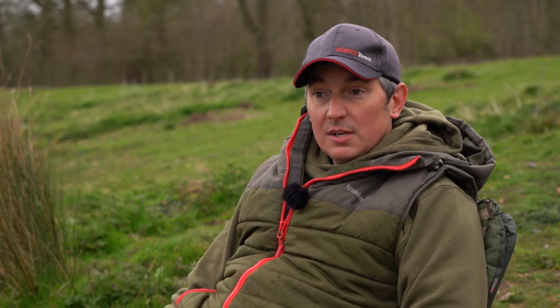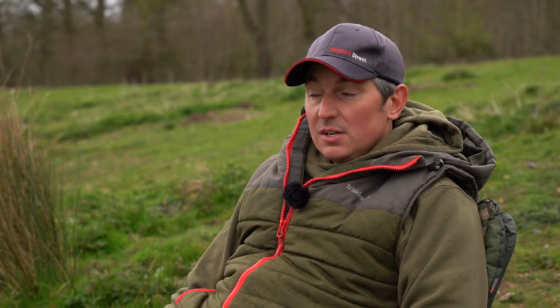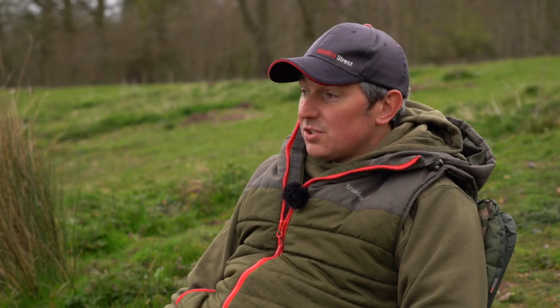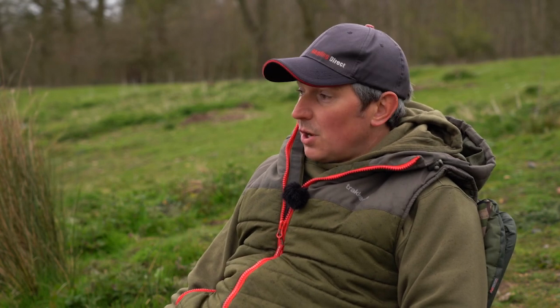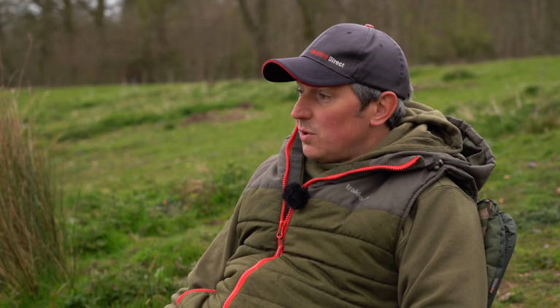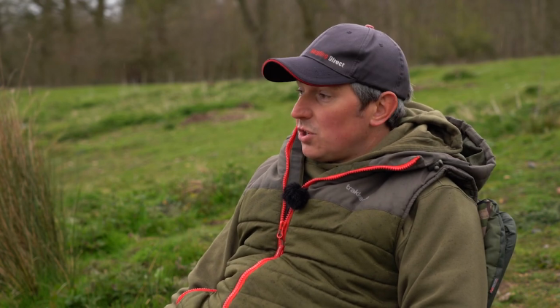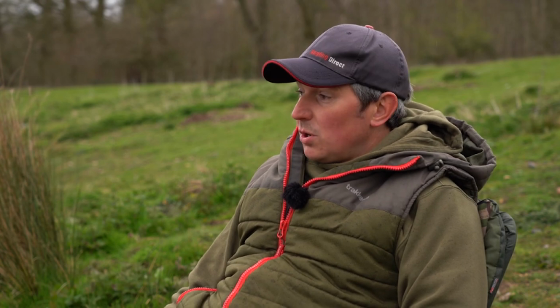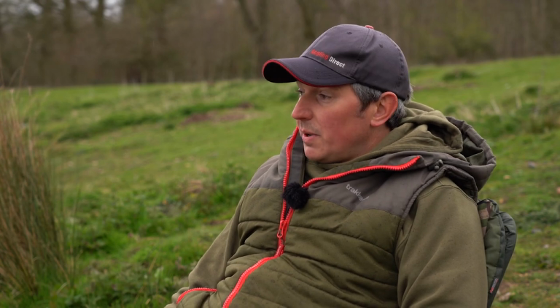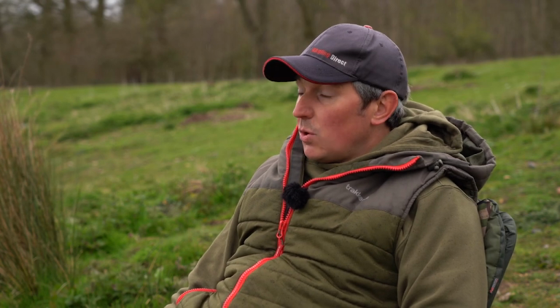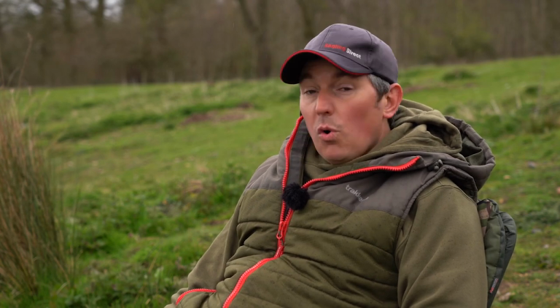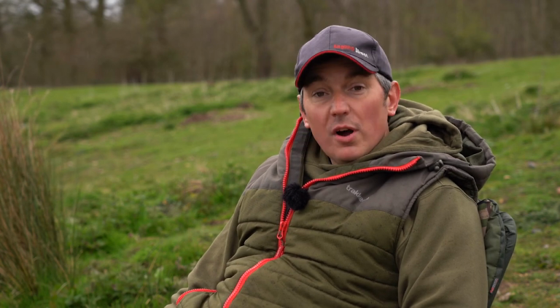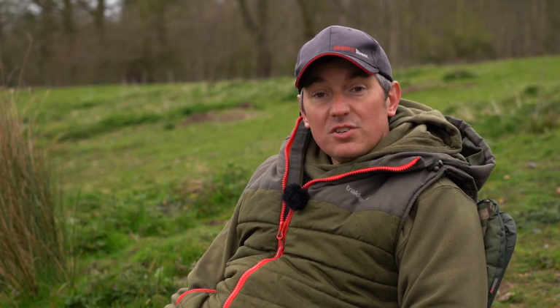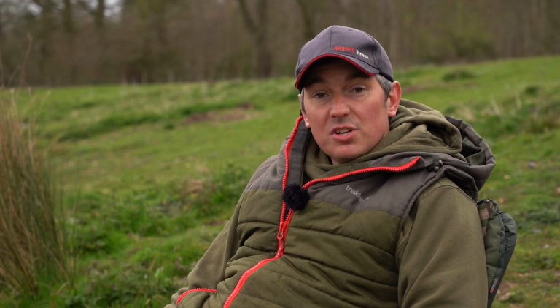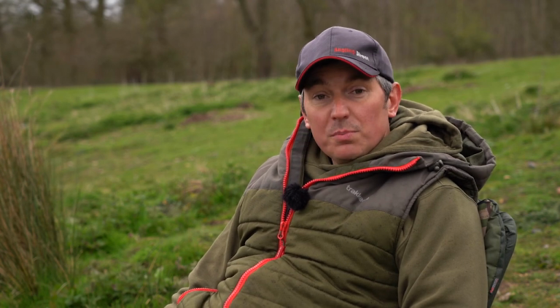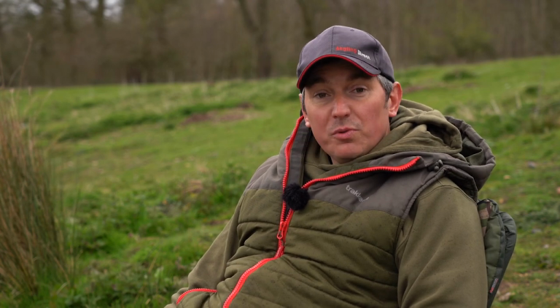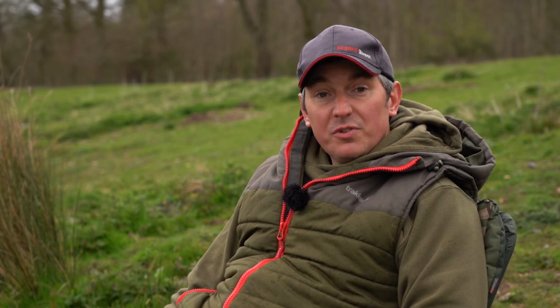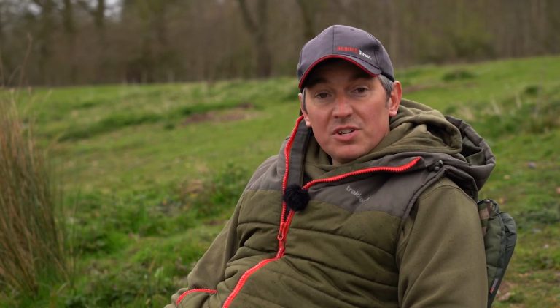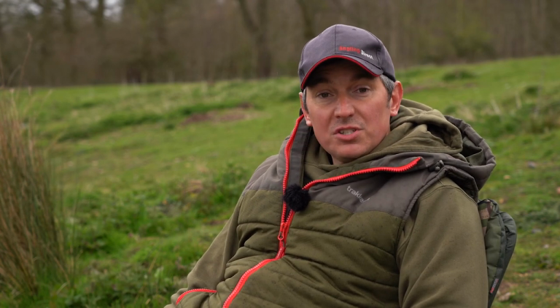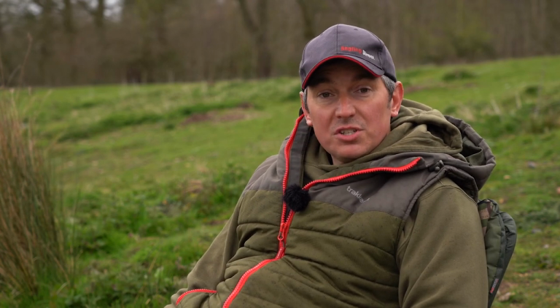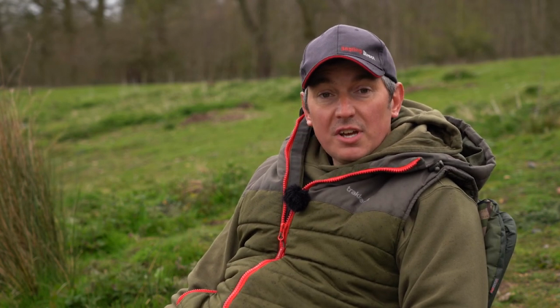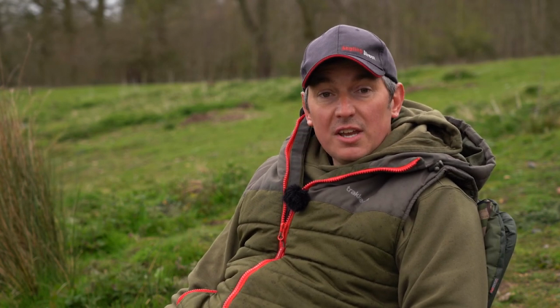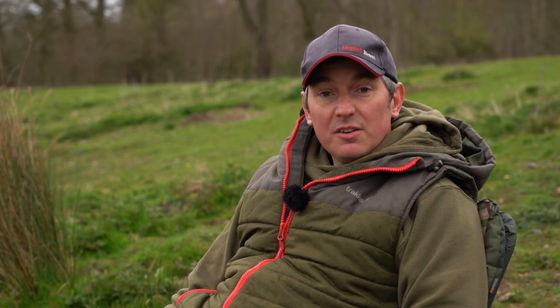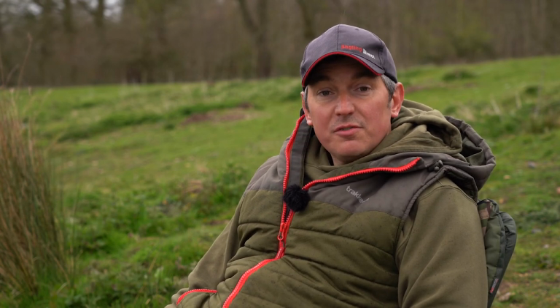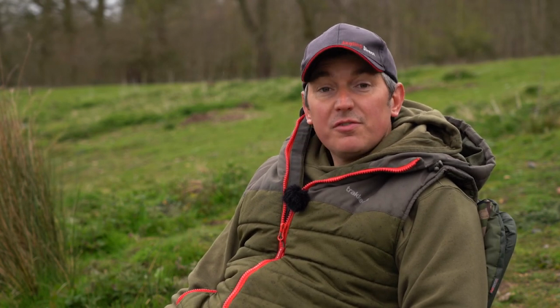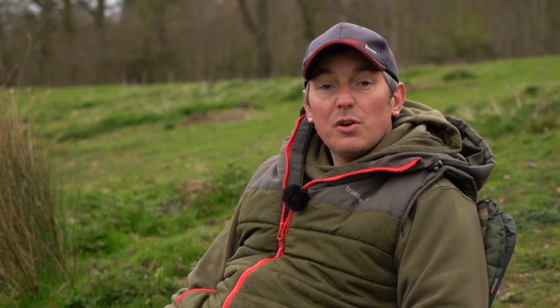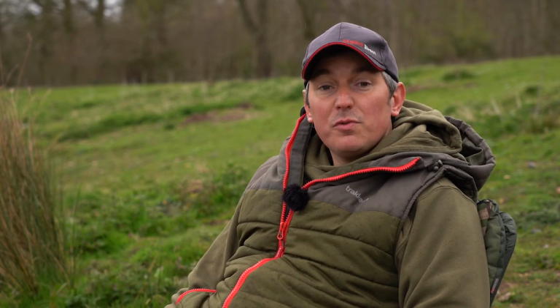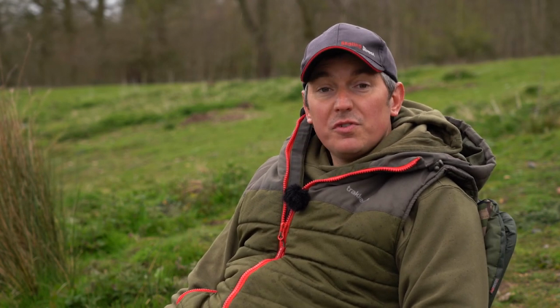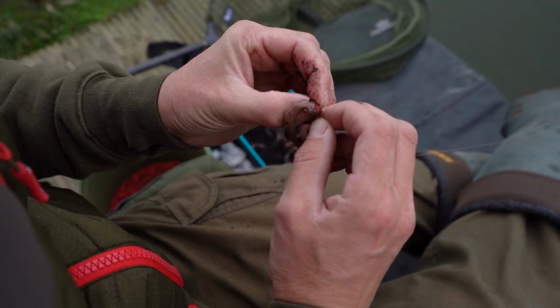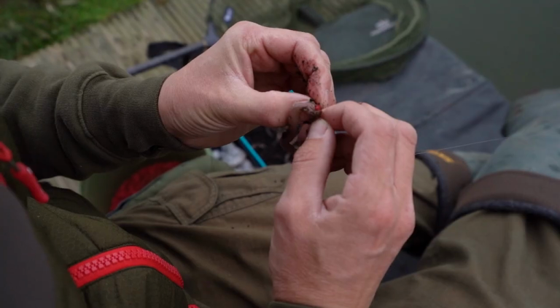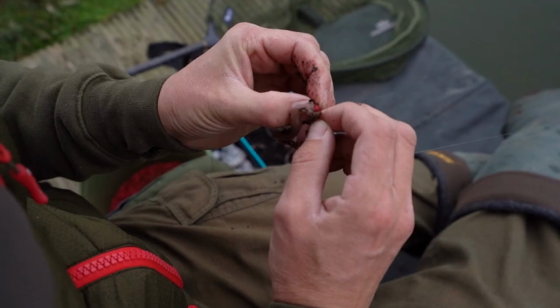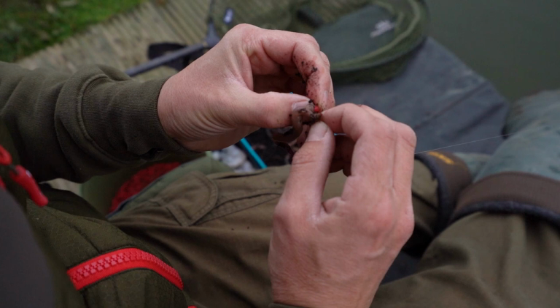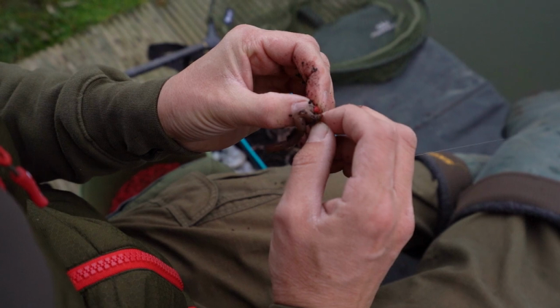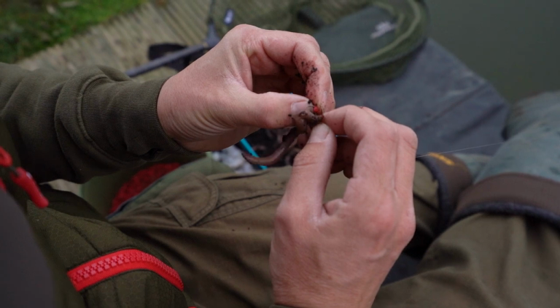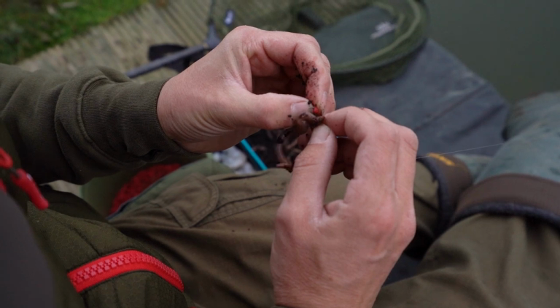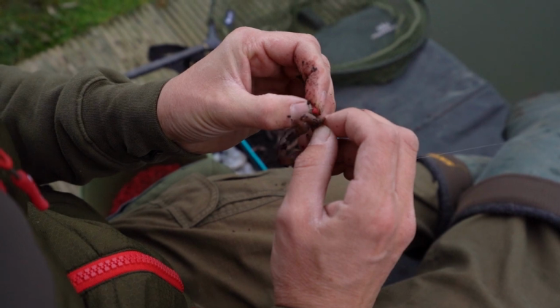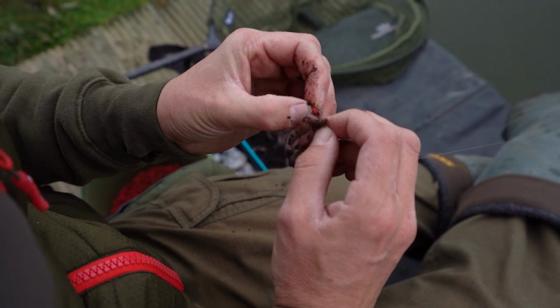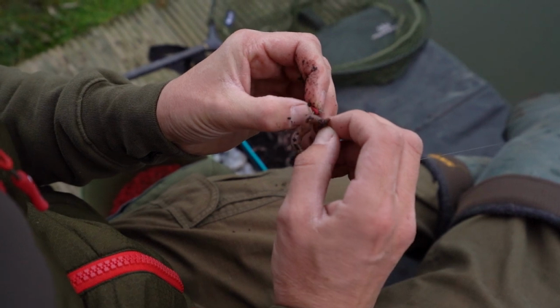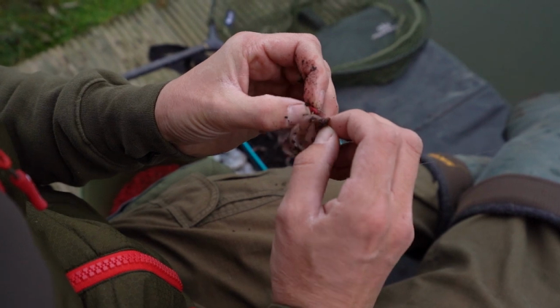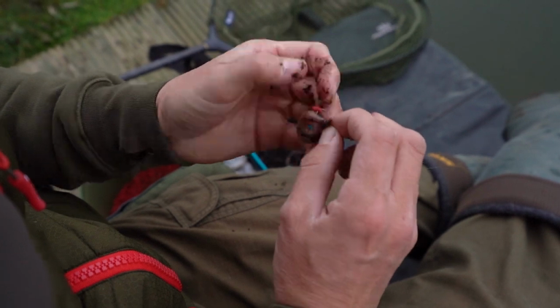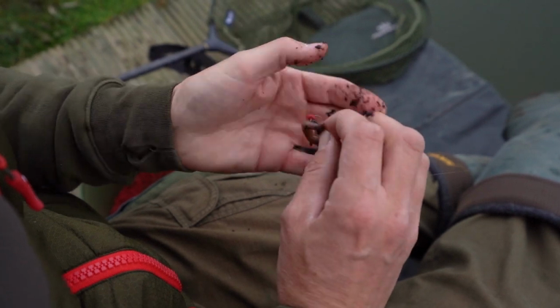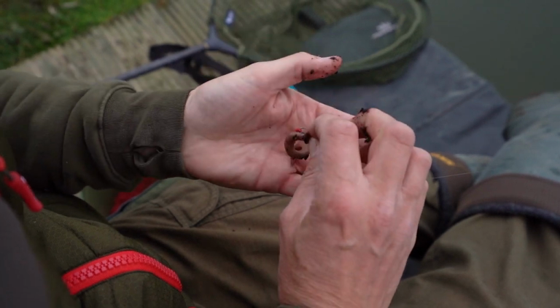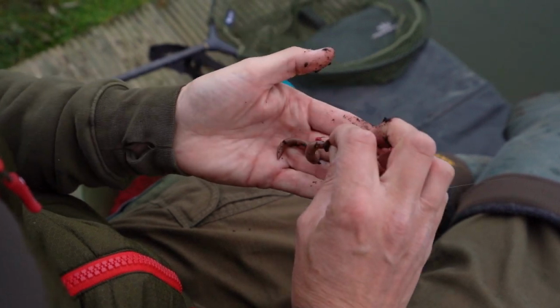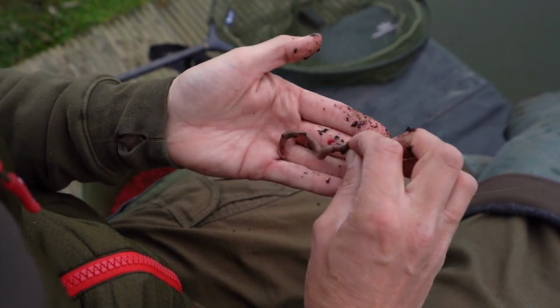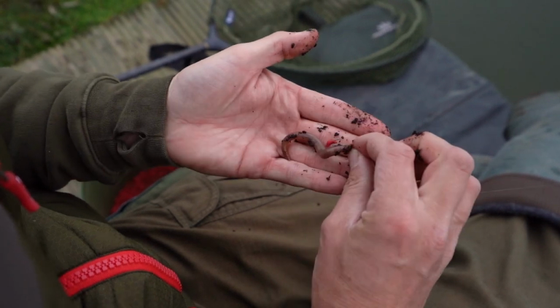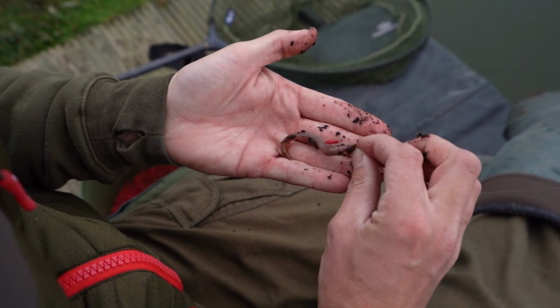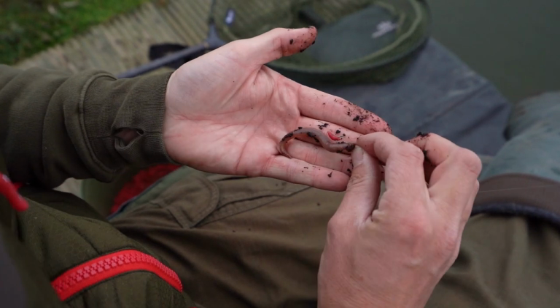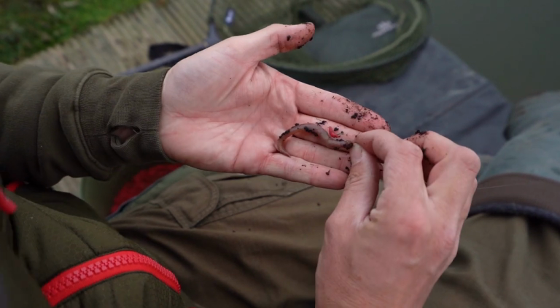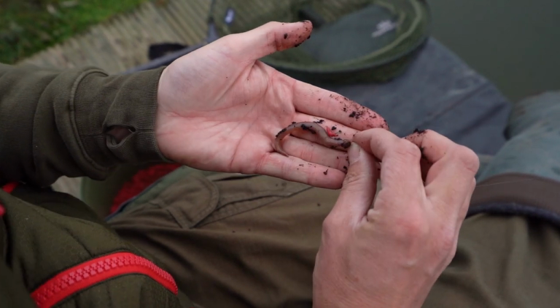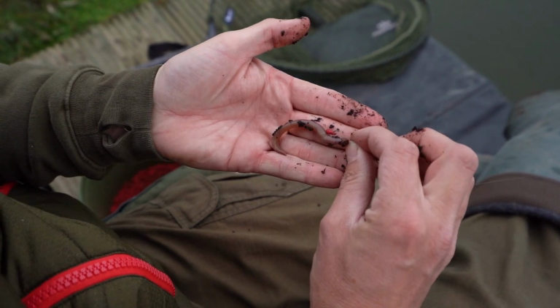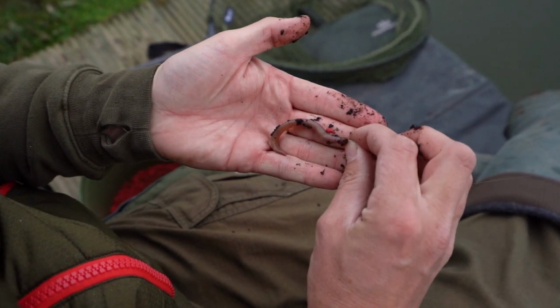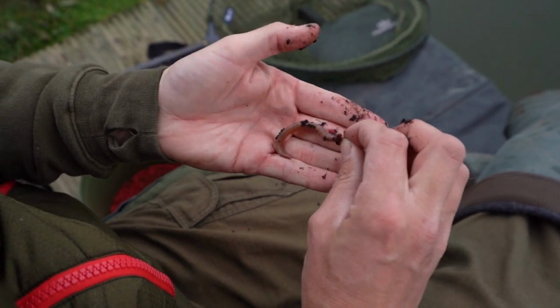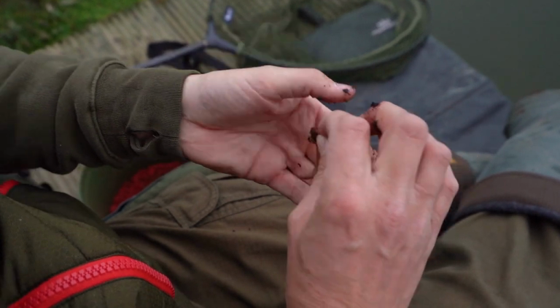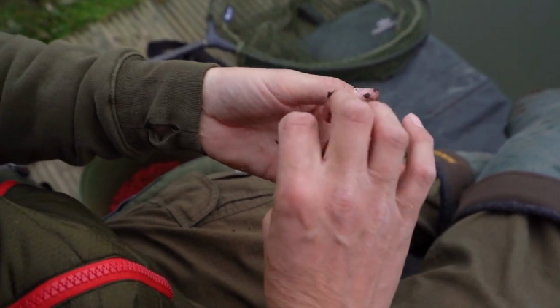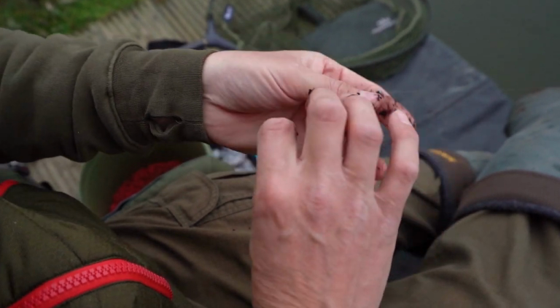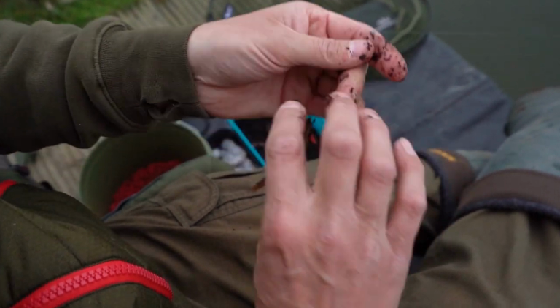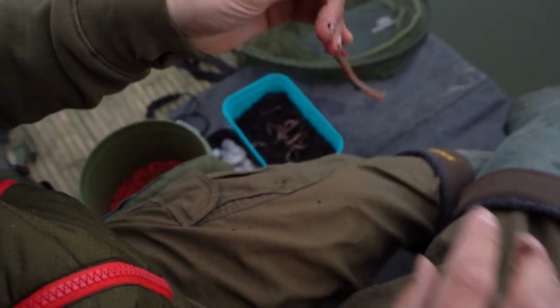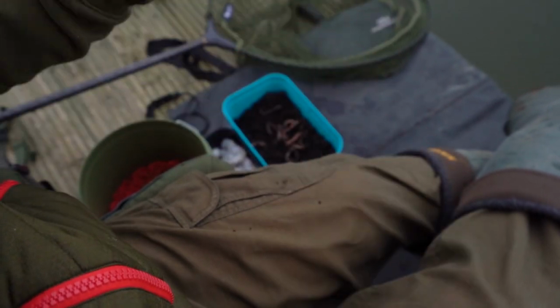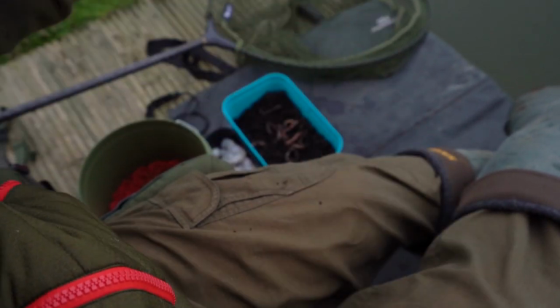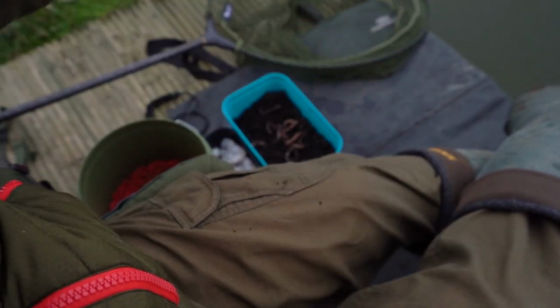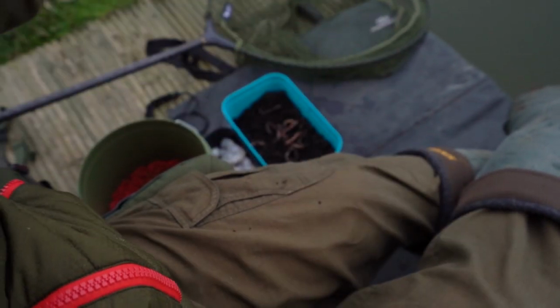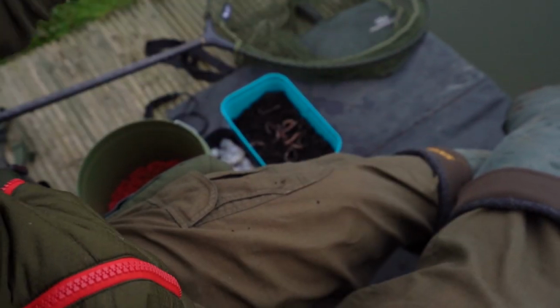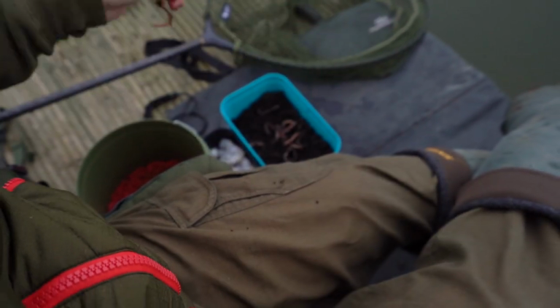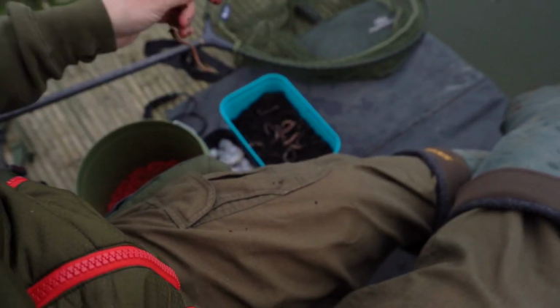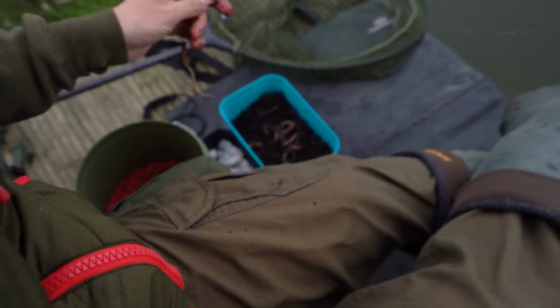It's going to be quite simple fishing today — float fishing with lobworms and prawns to see if we can find a big perch or two.